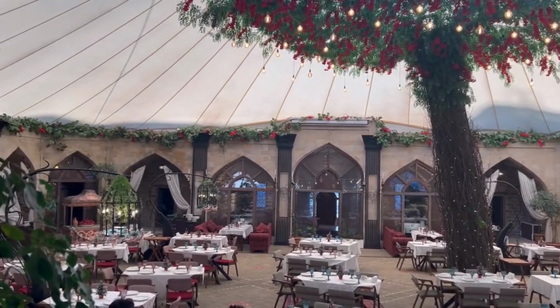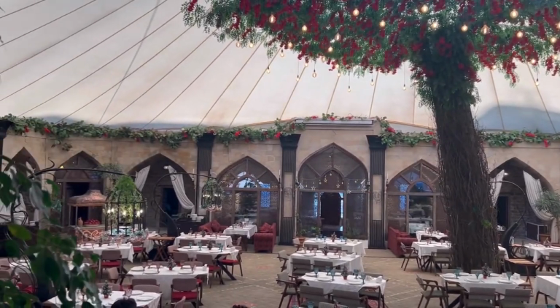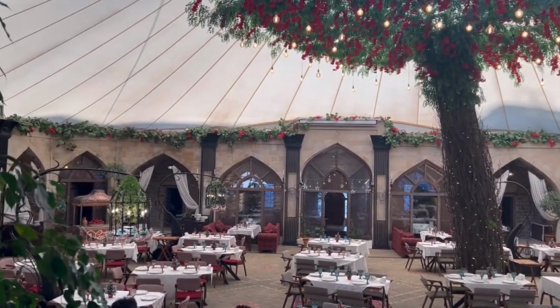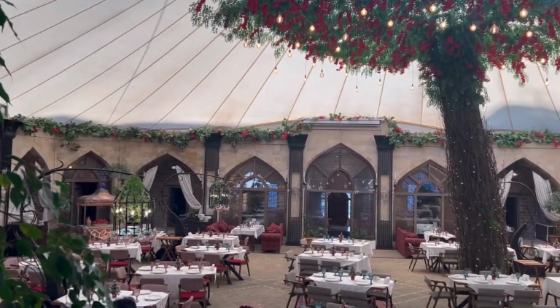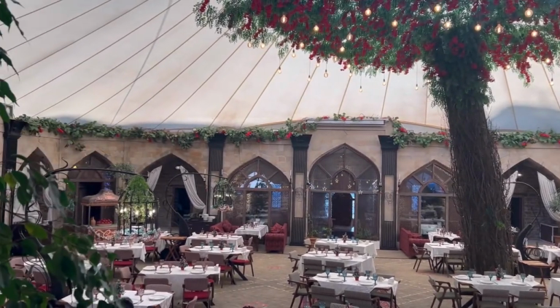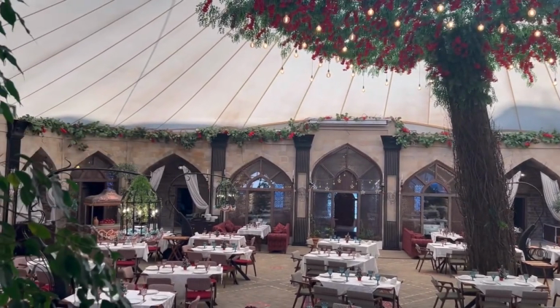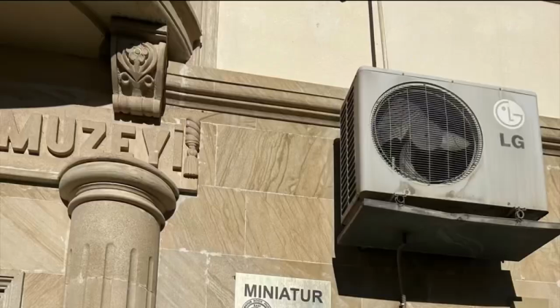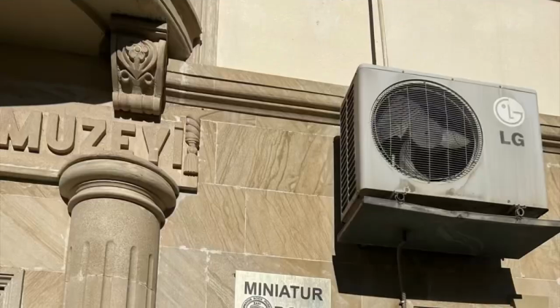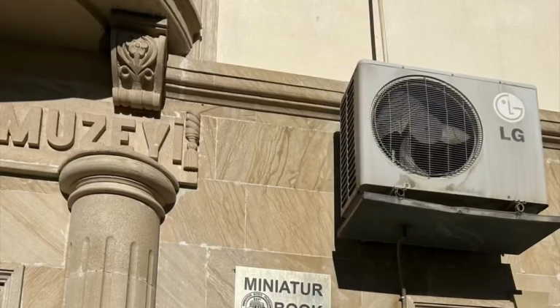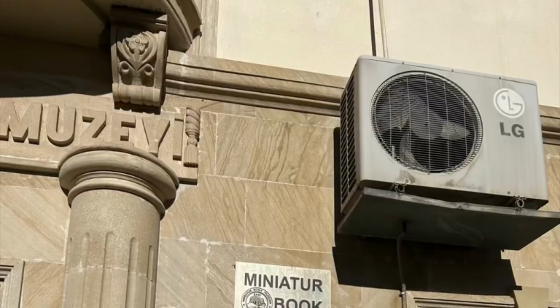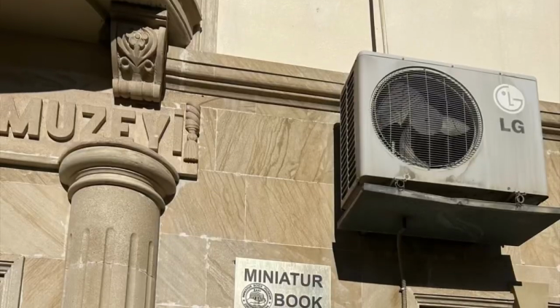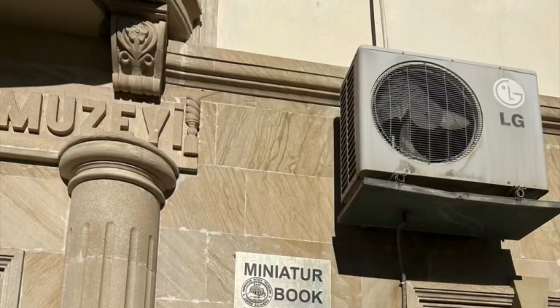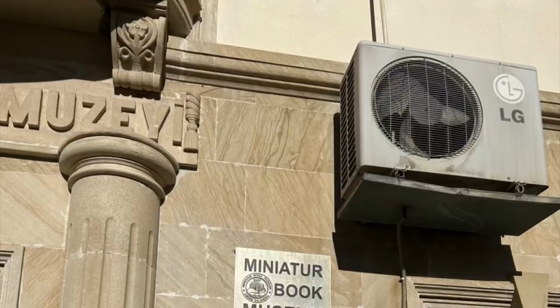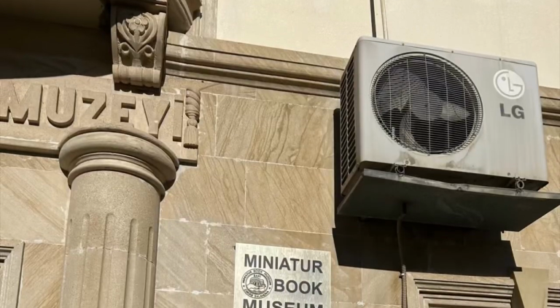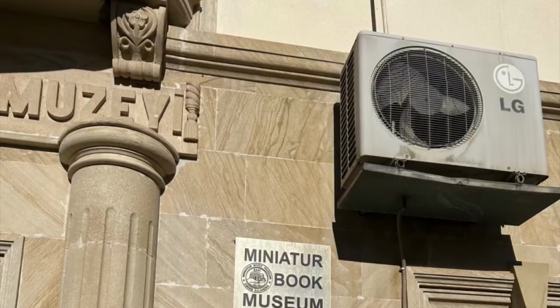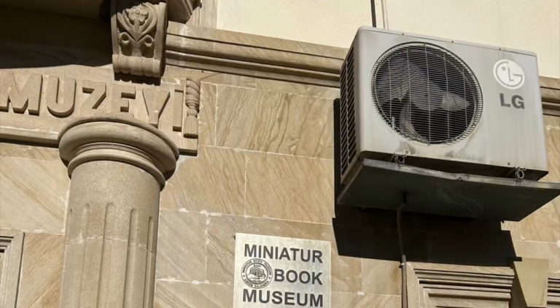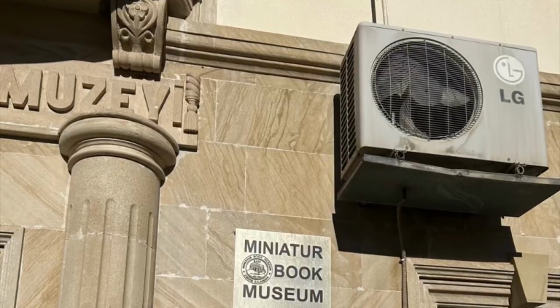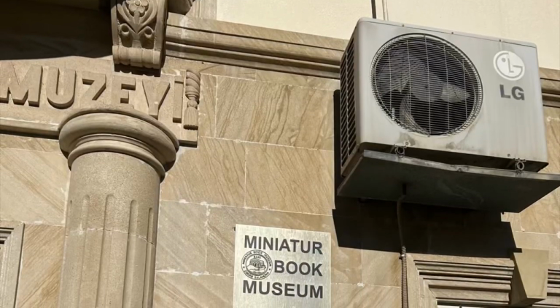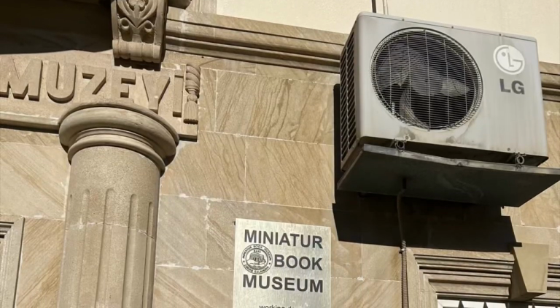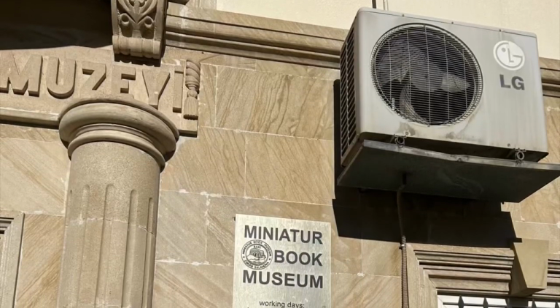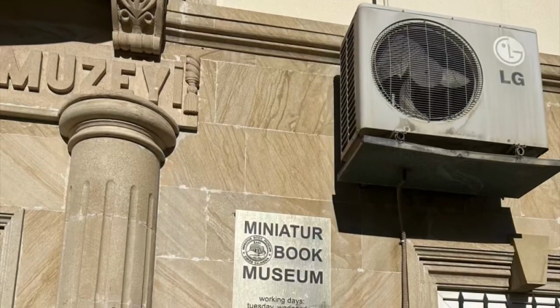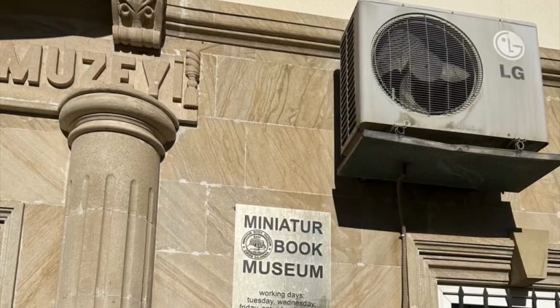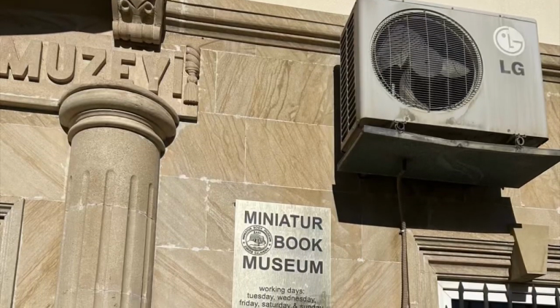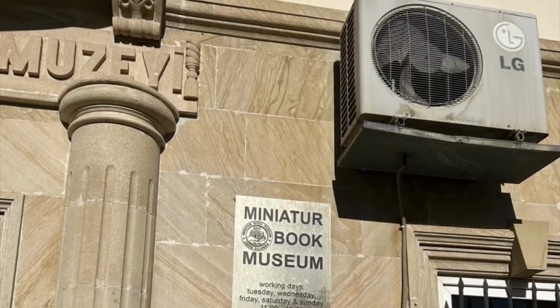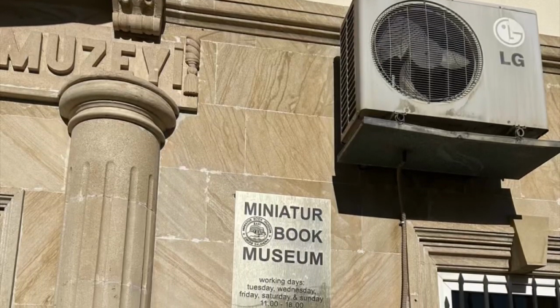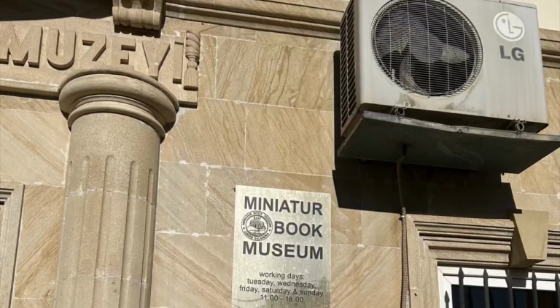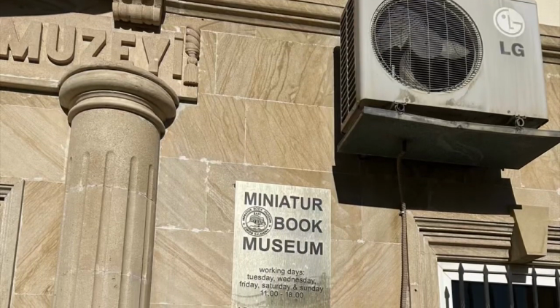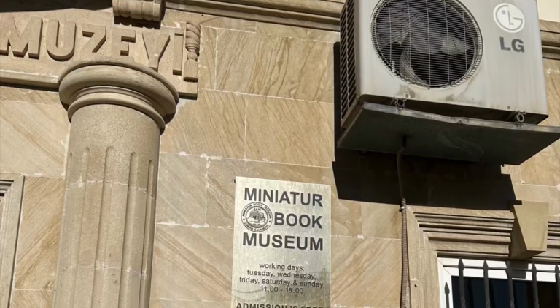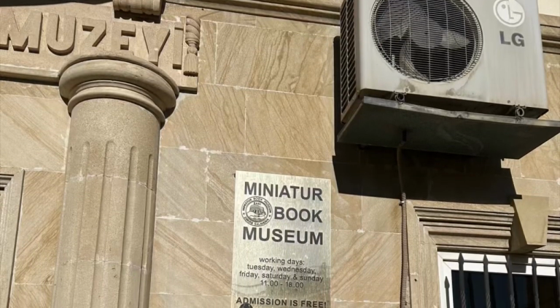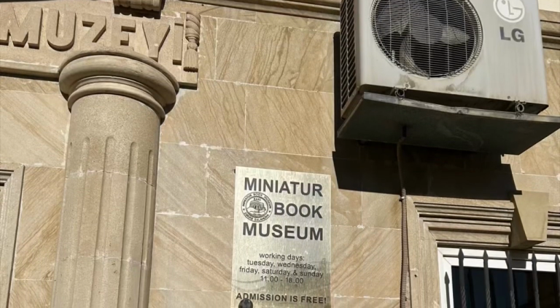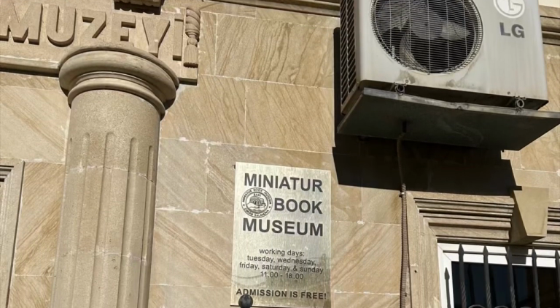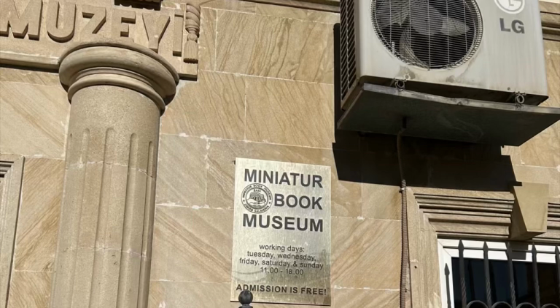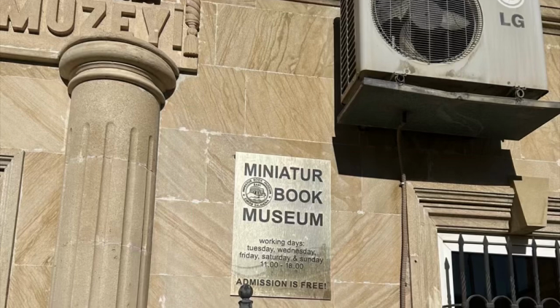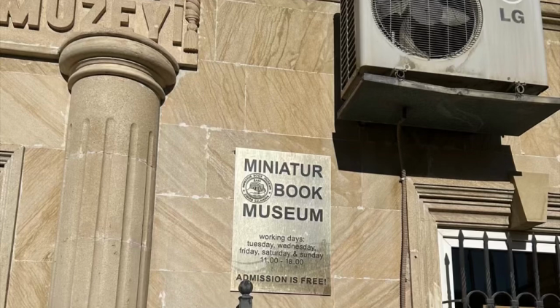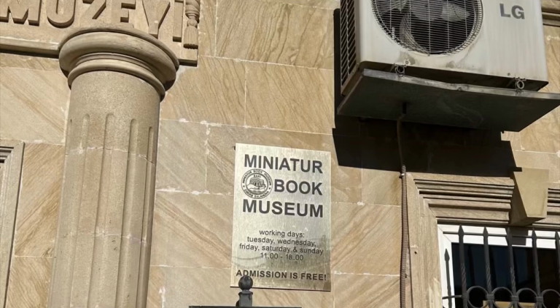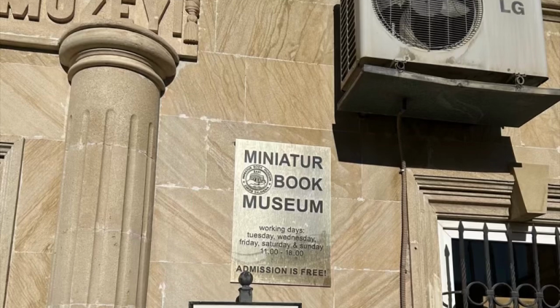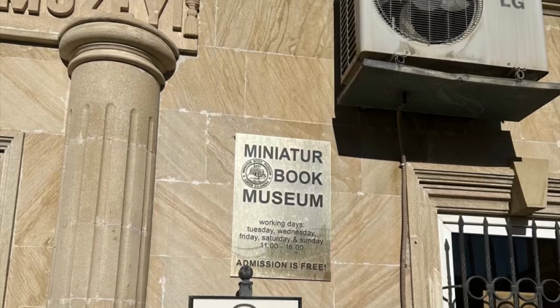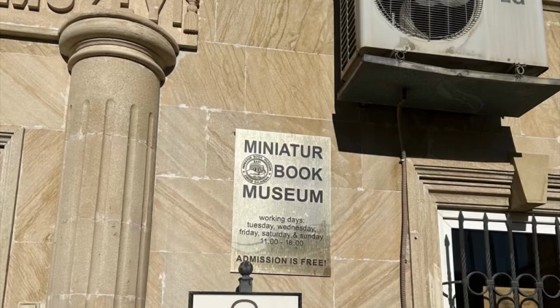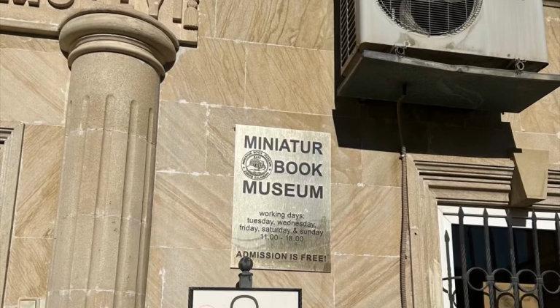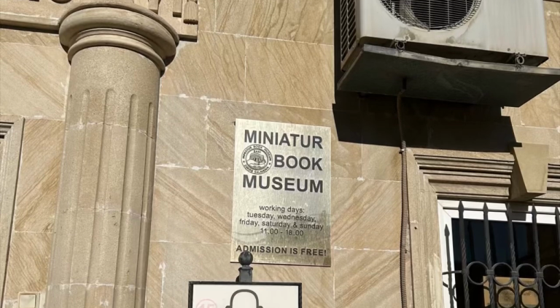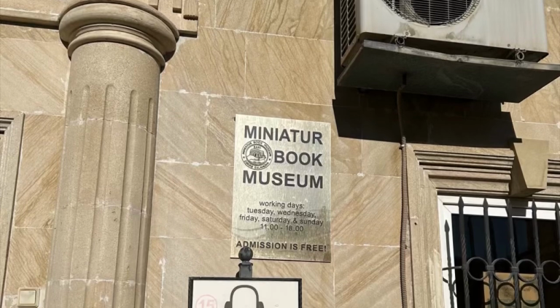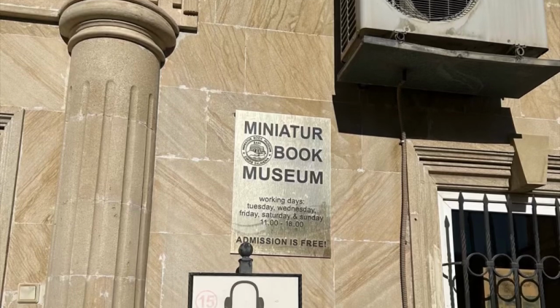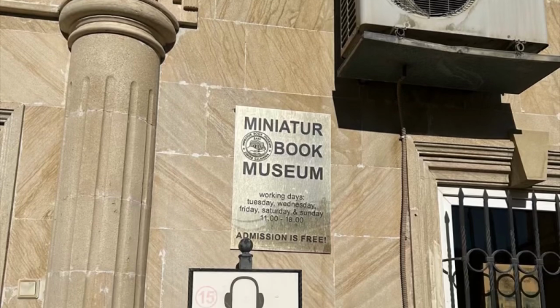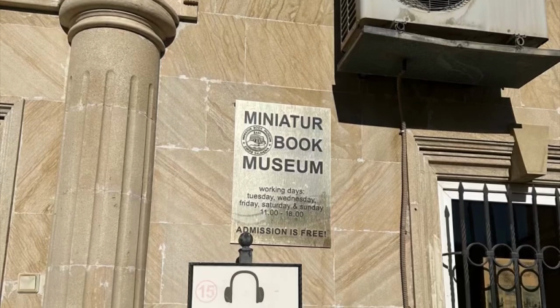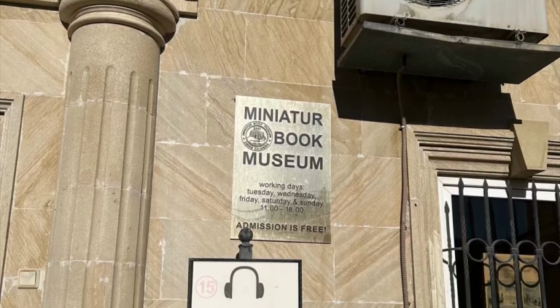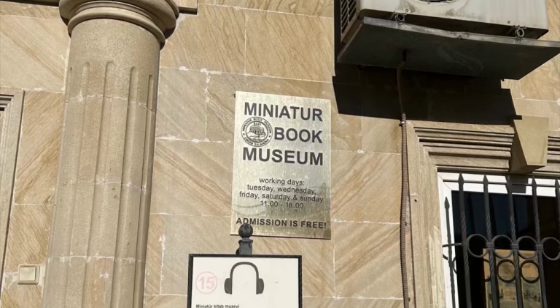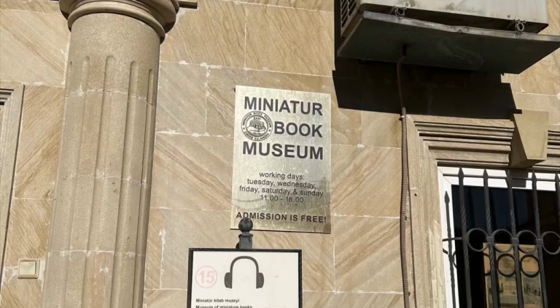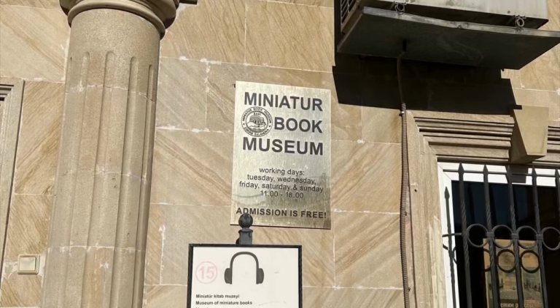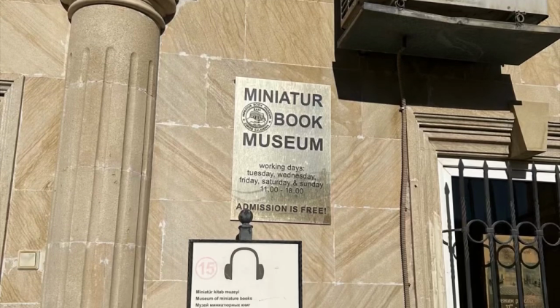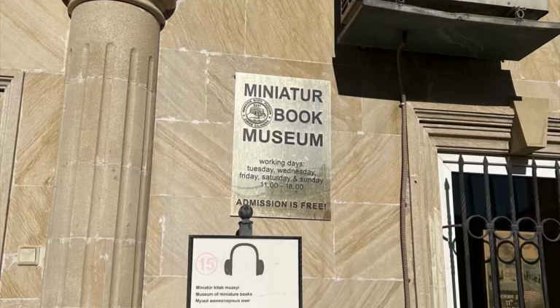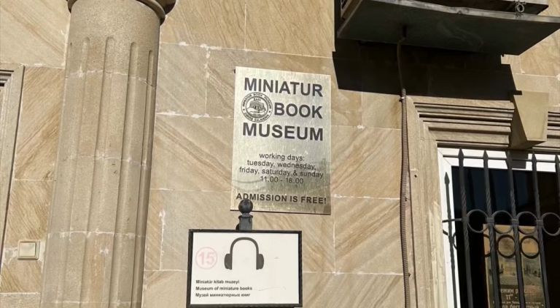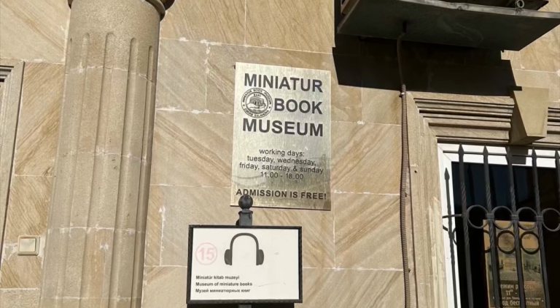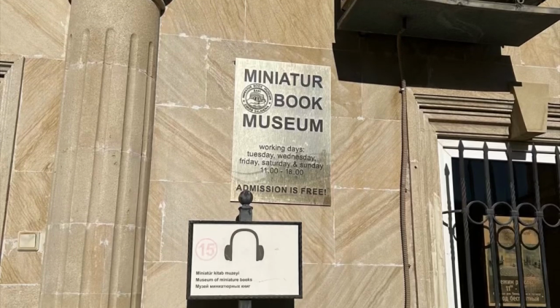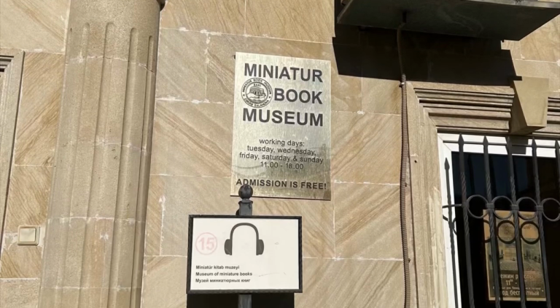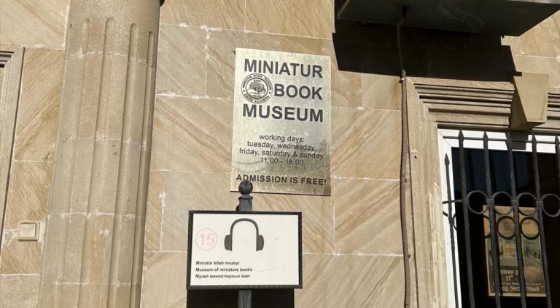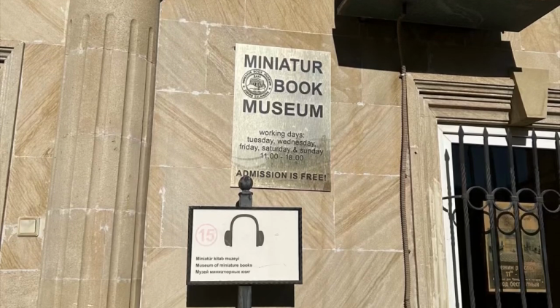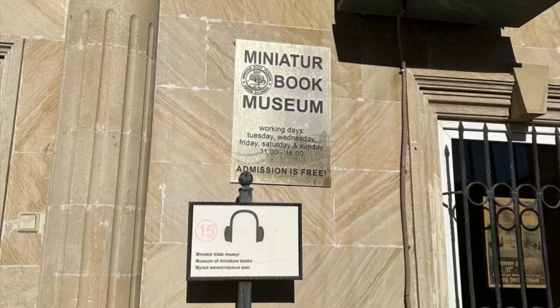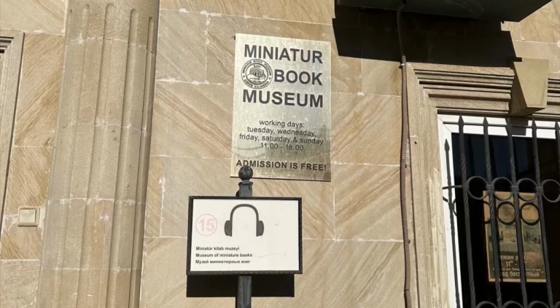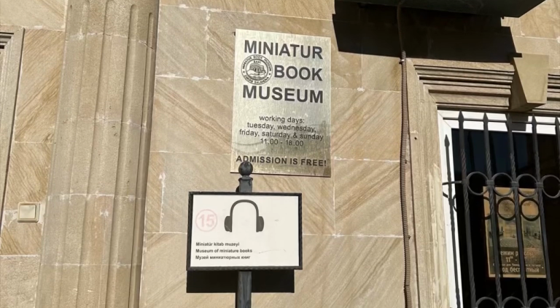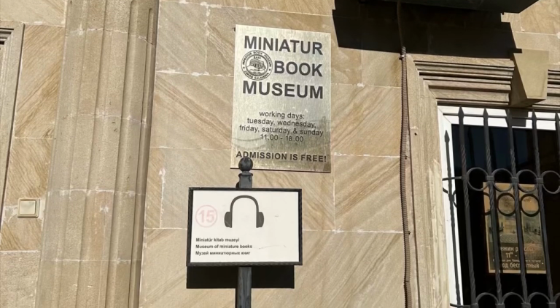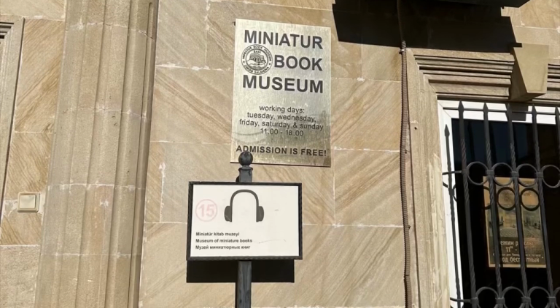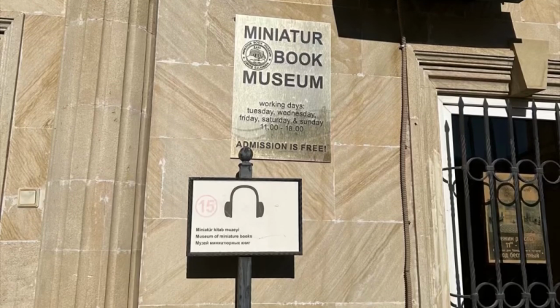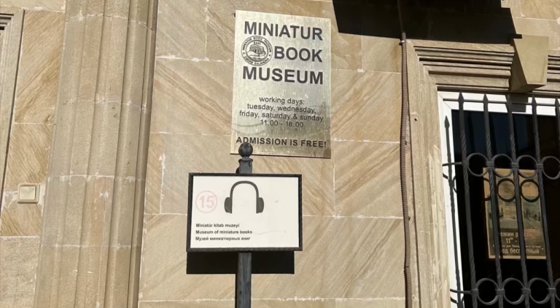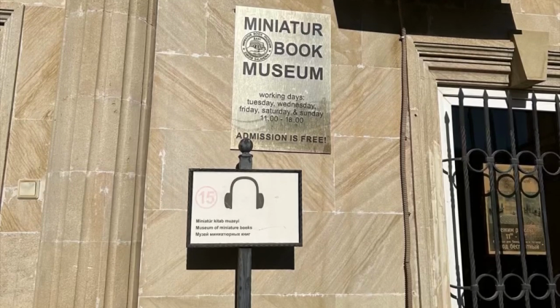We were here on a Monday and unfortunately the Miniature Book Museum was closed, so we missed visiting it.